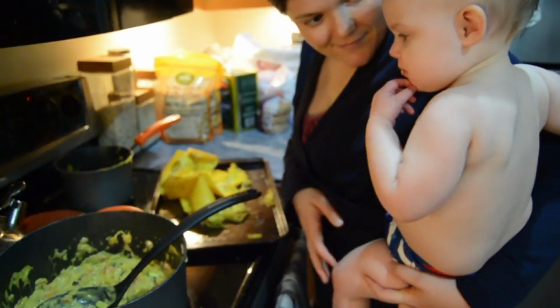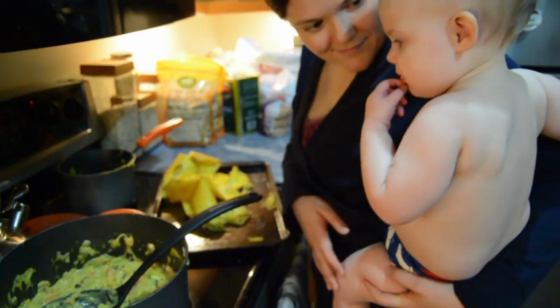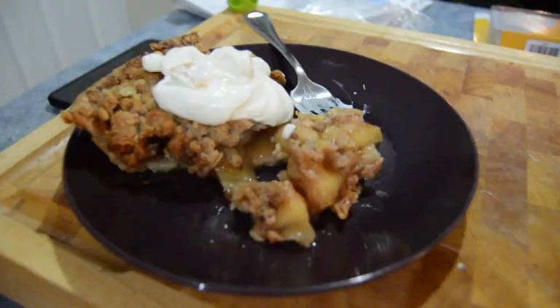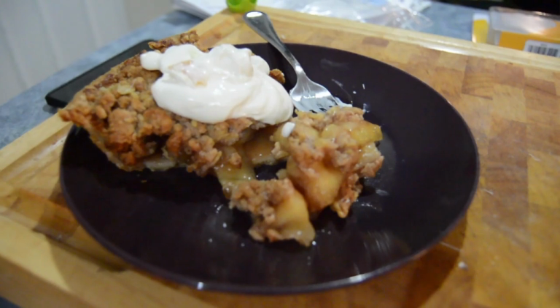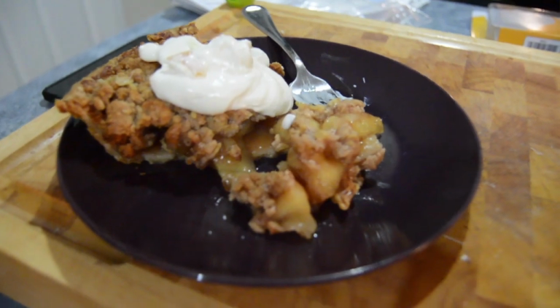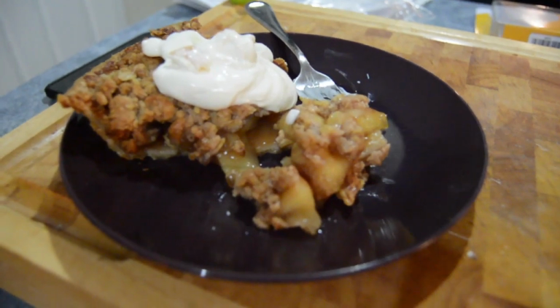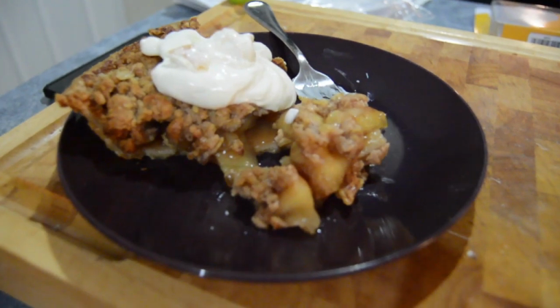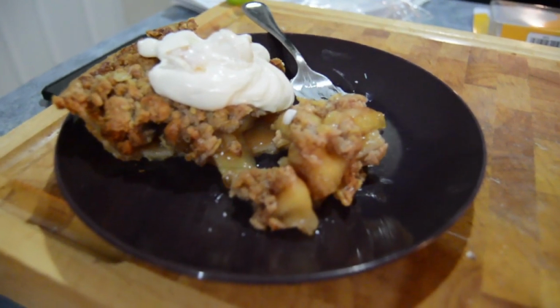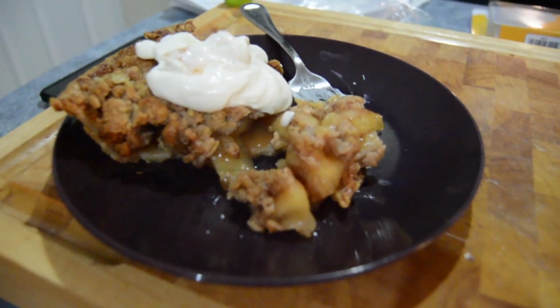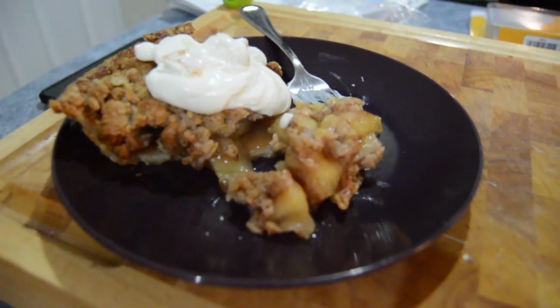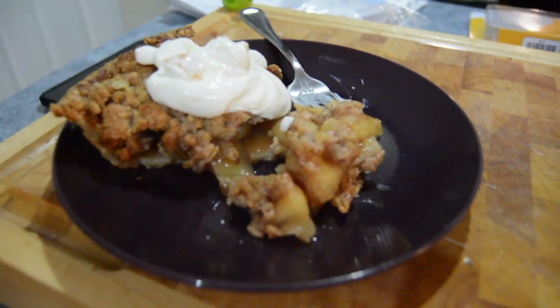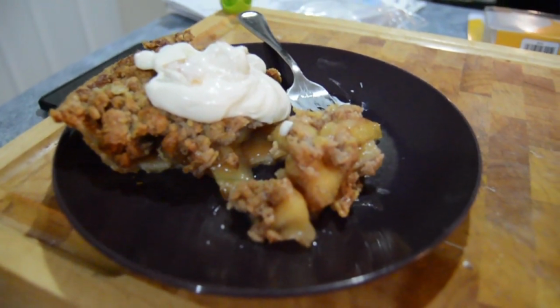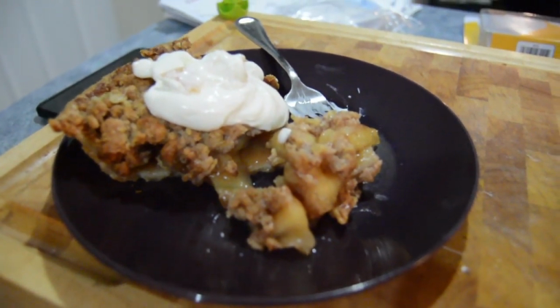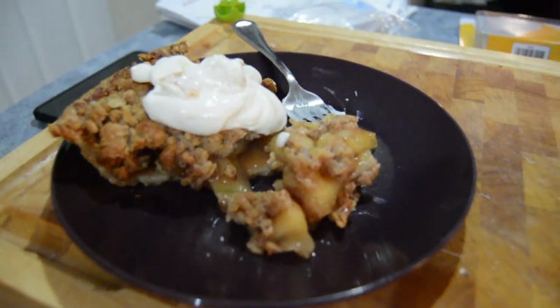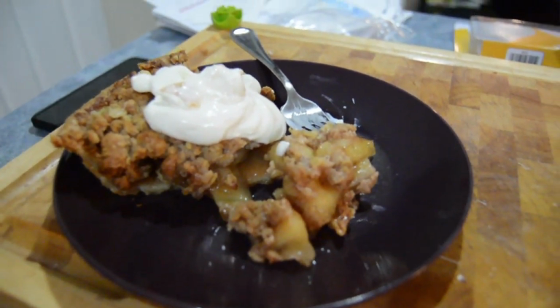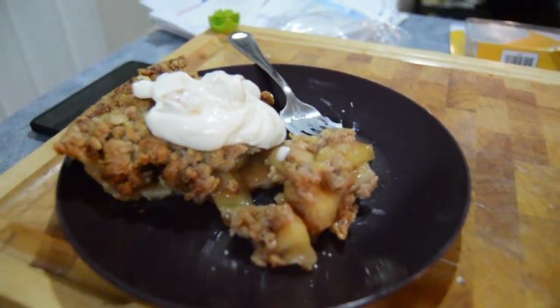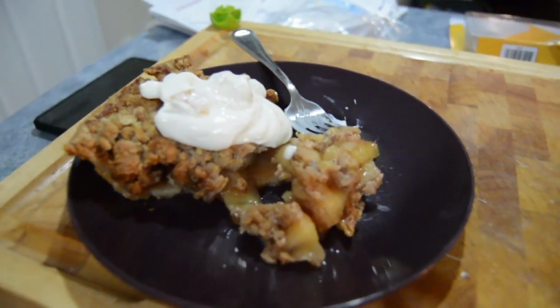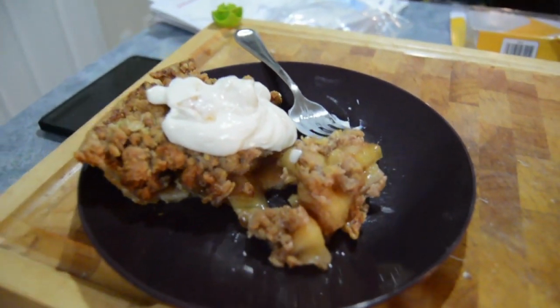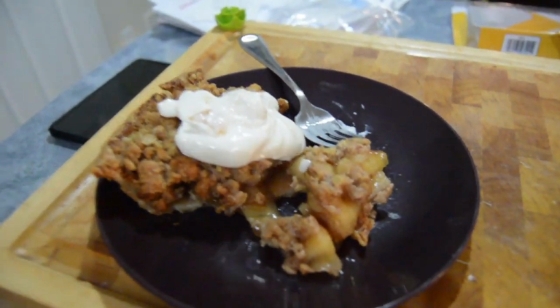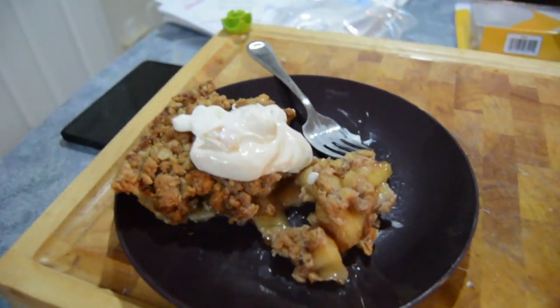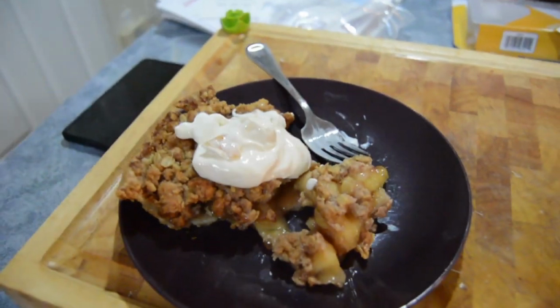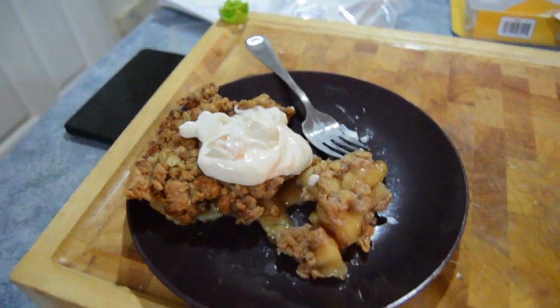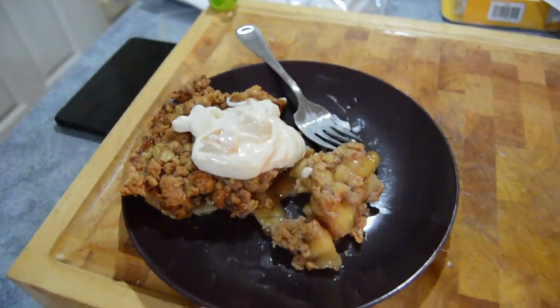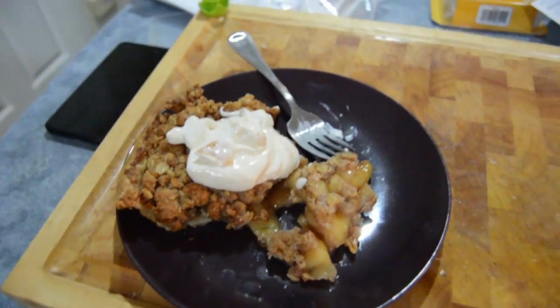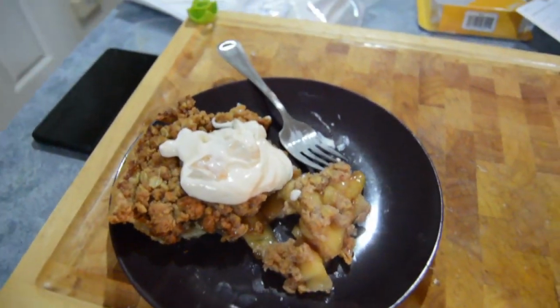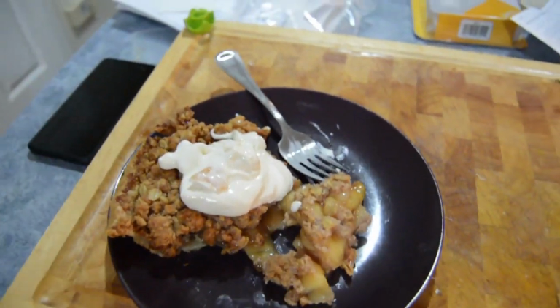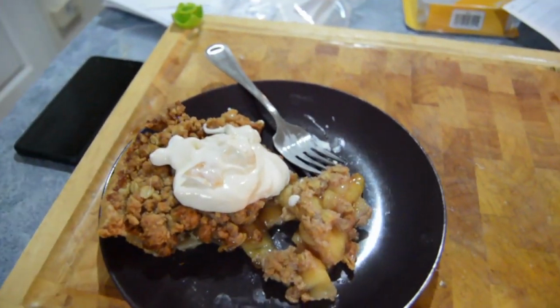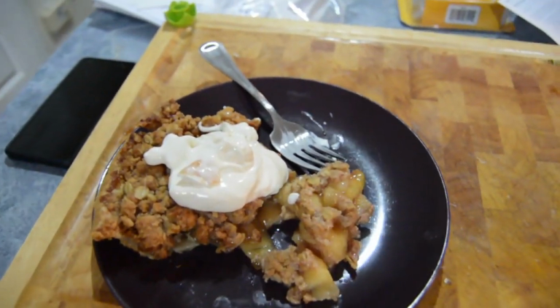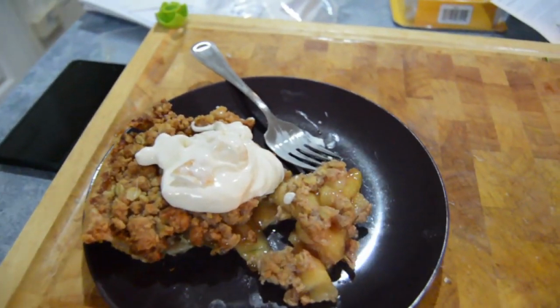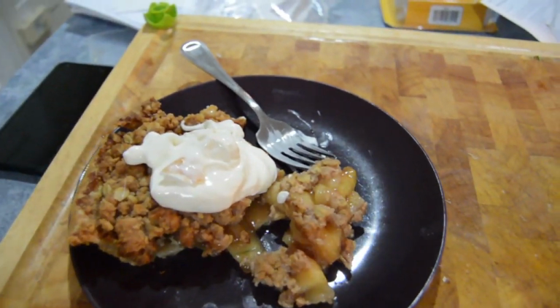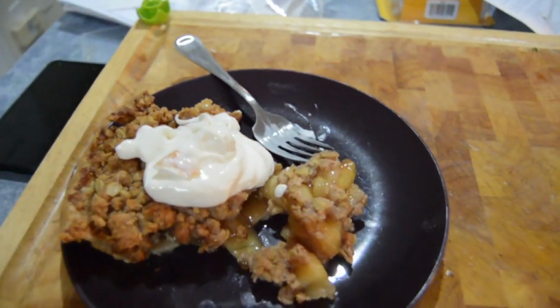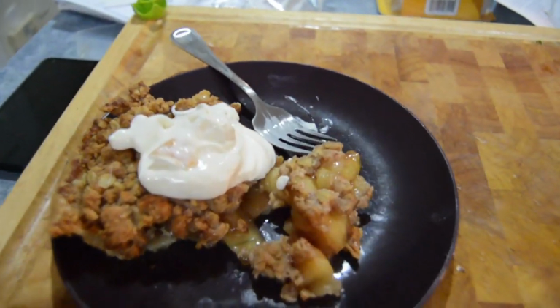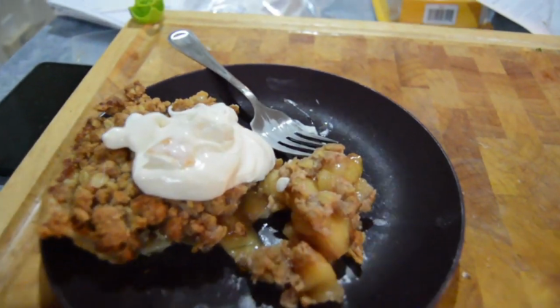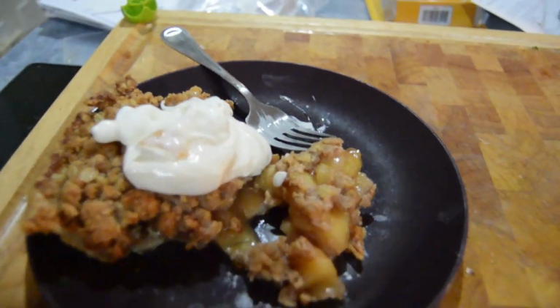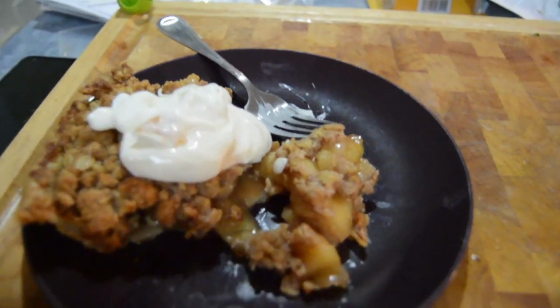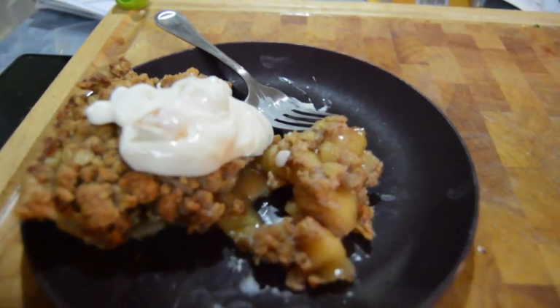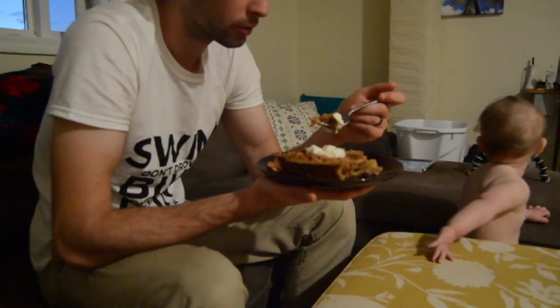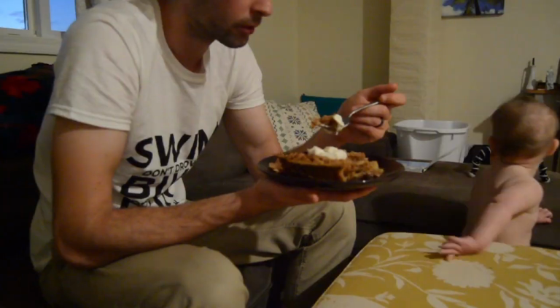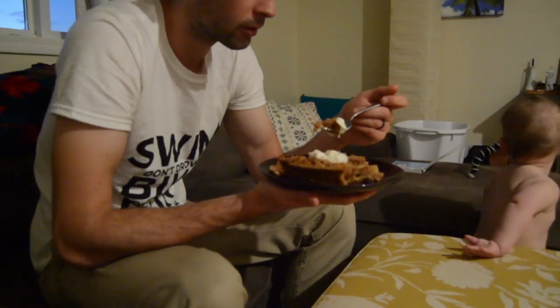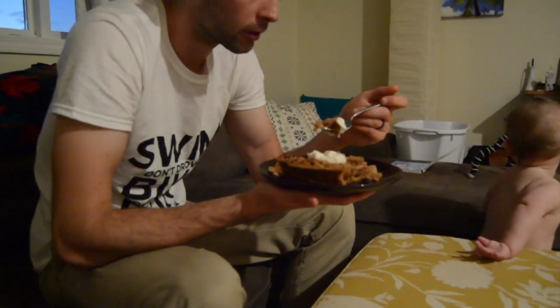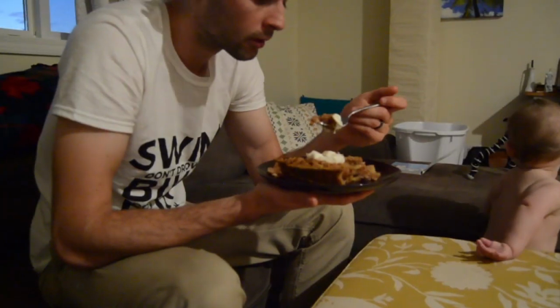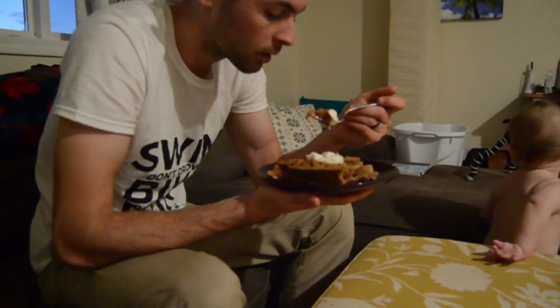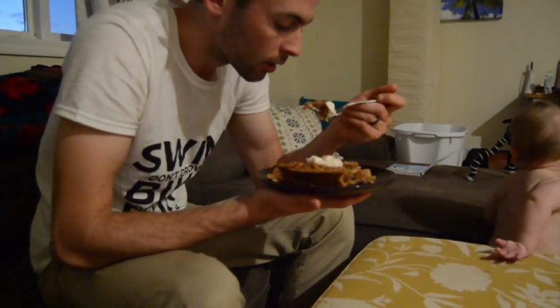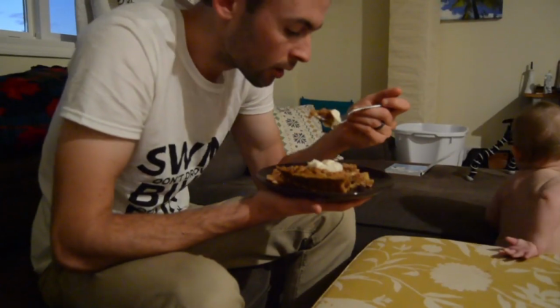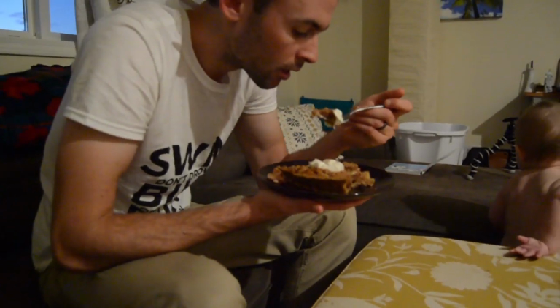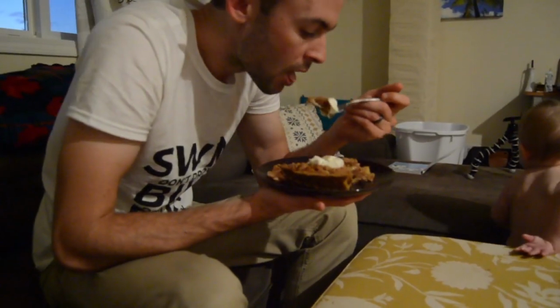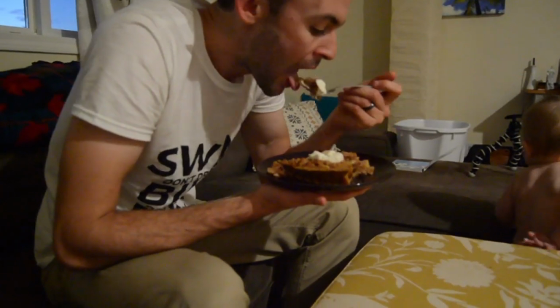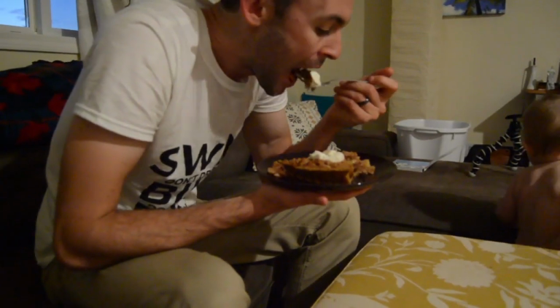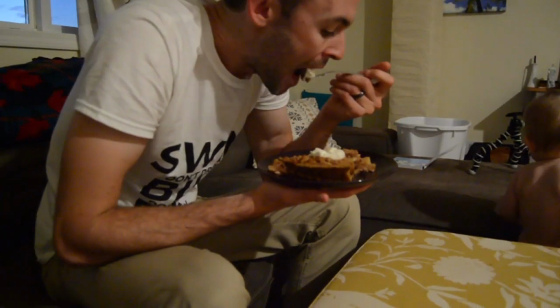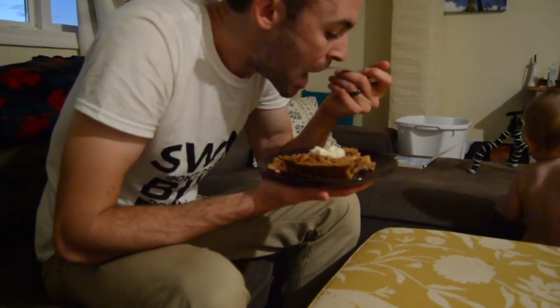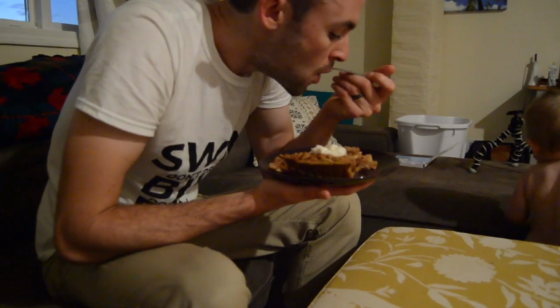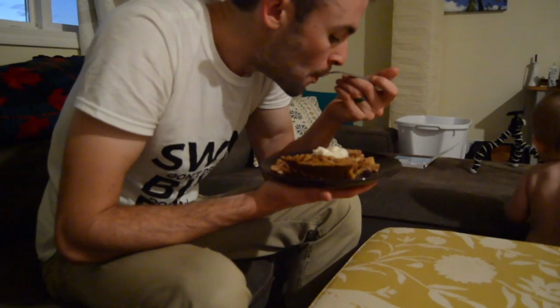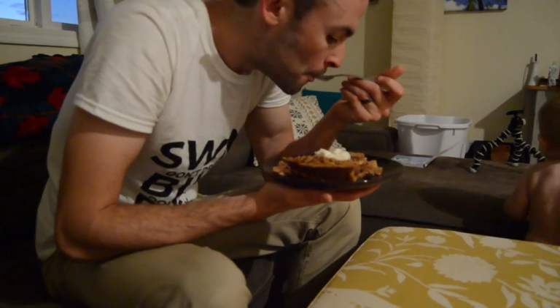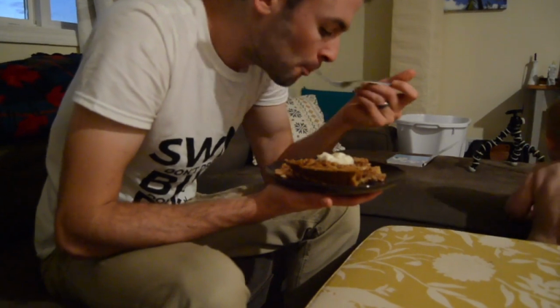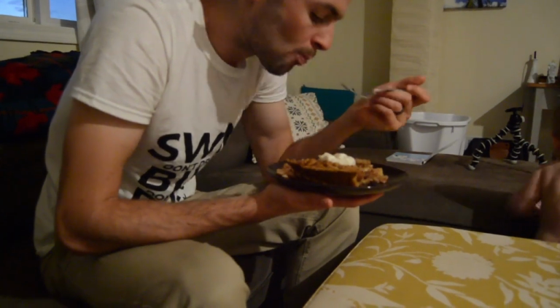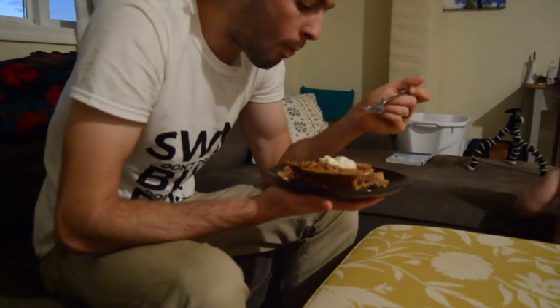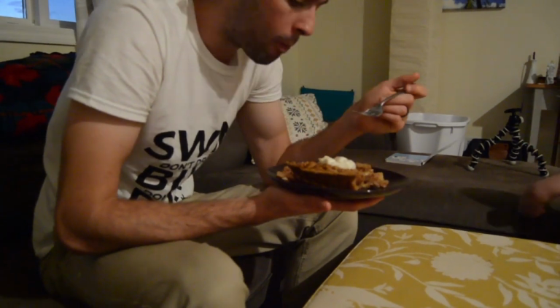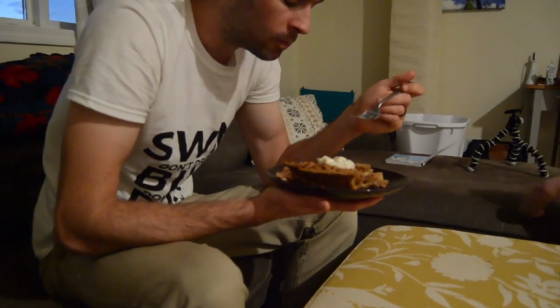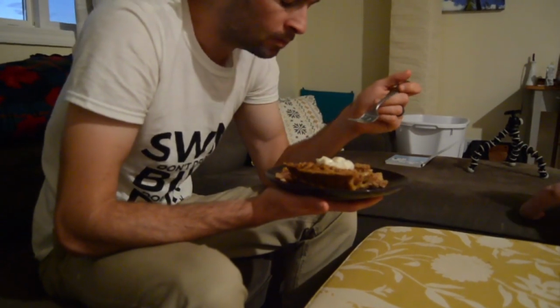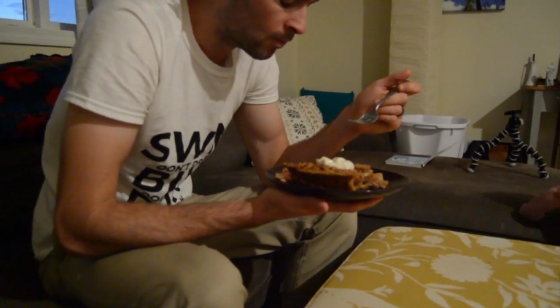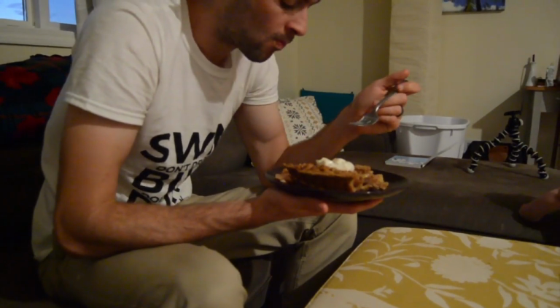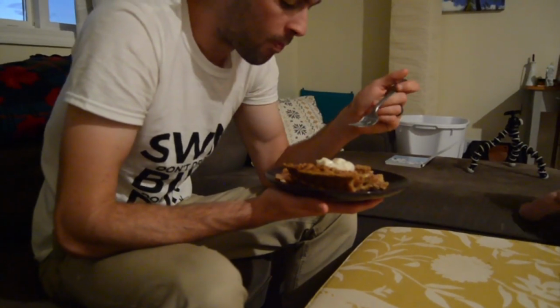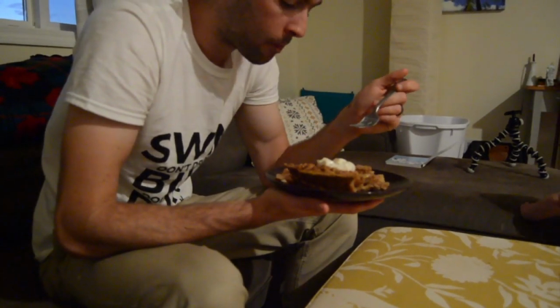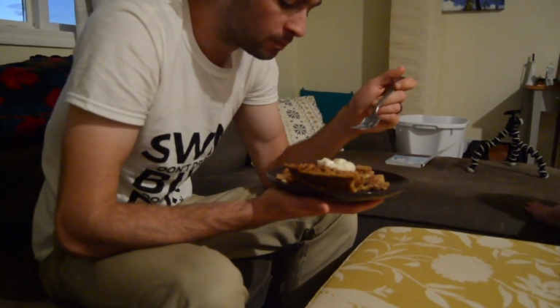For dessert I'm having a very generous helping of apple crumble with some Greek yogurt on top.